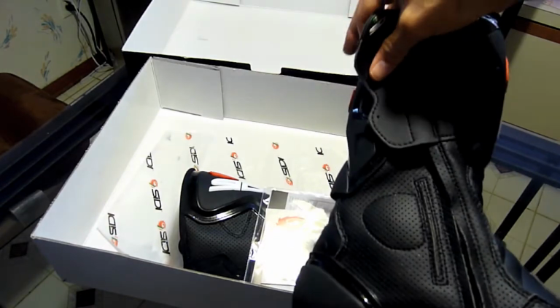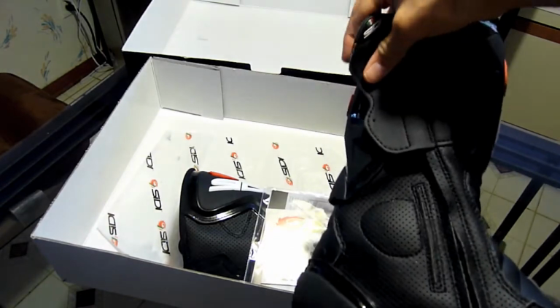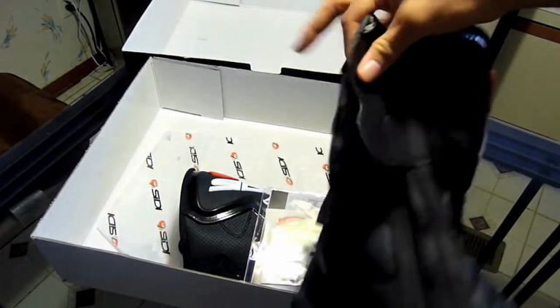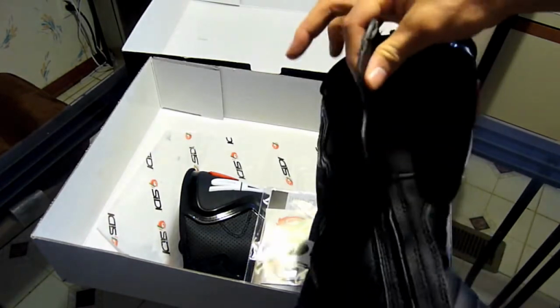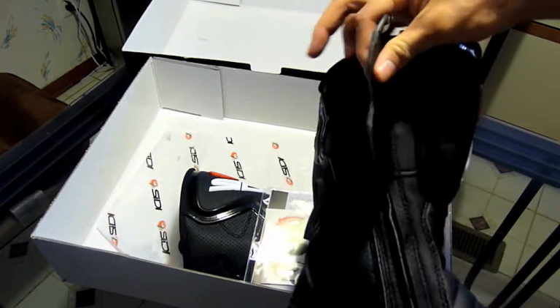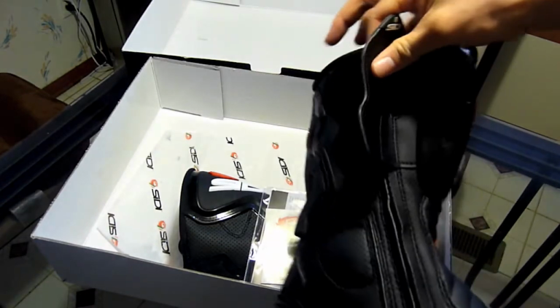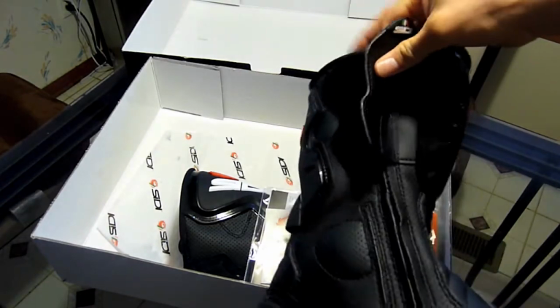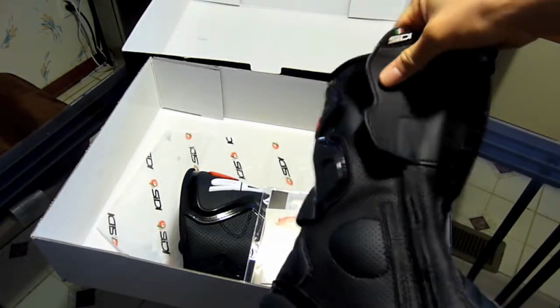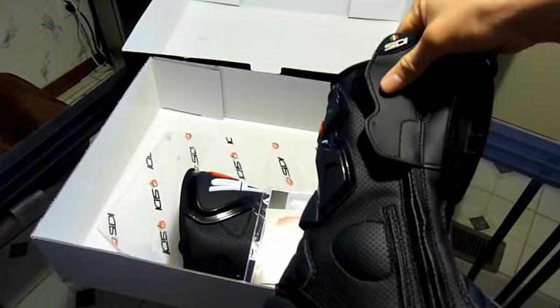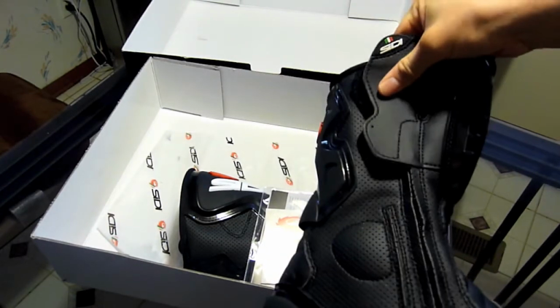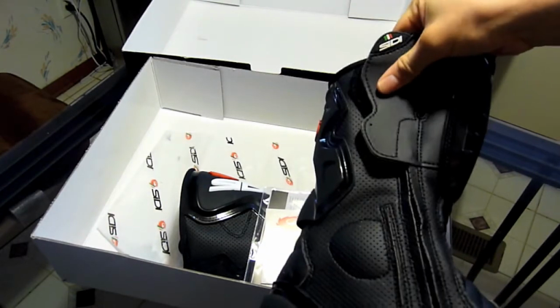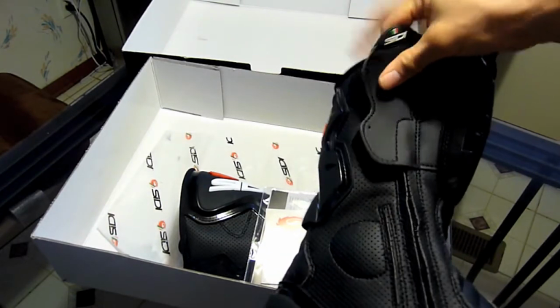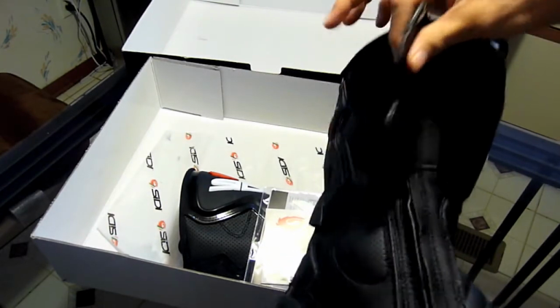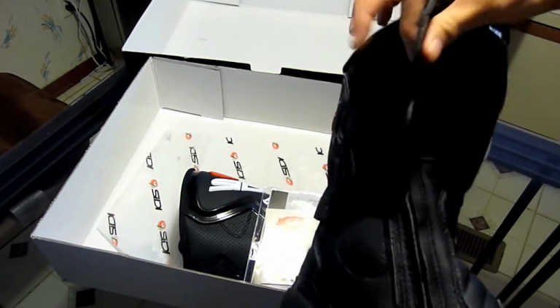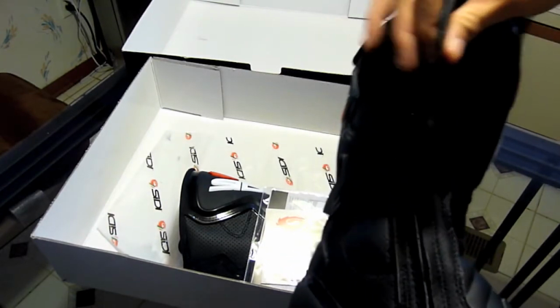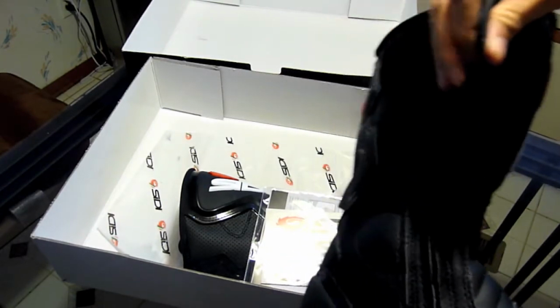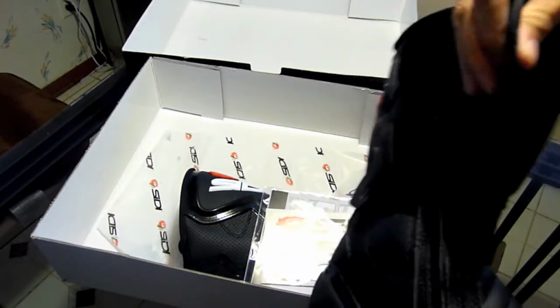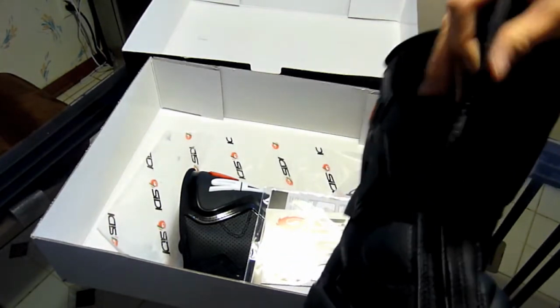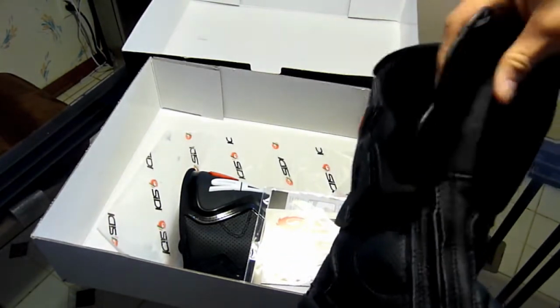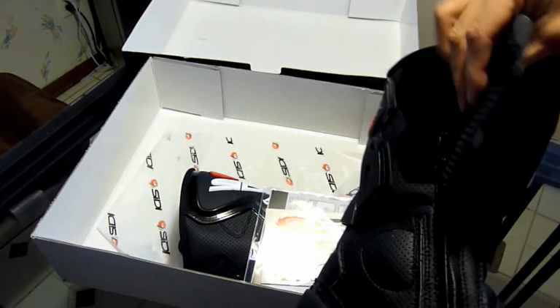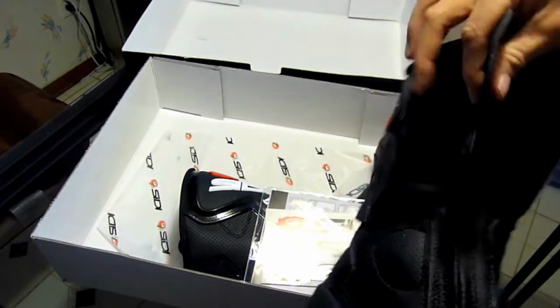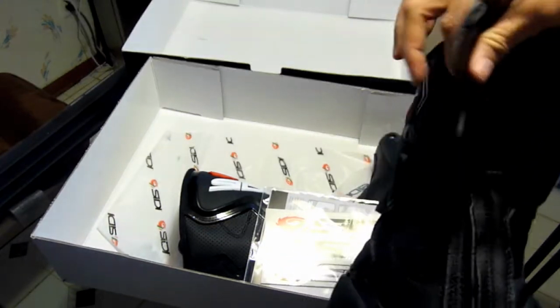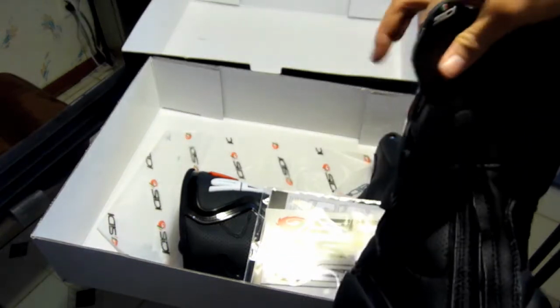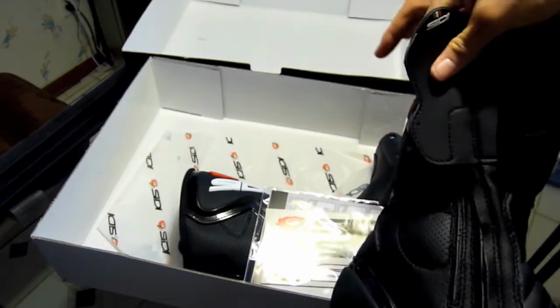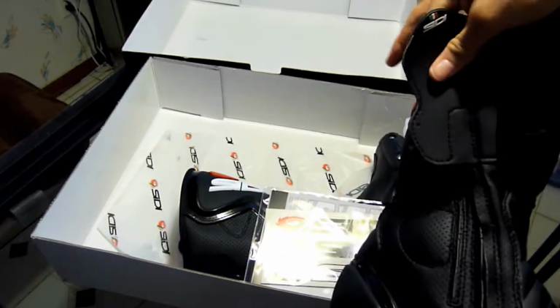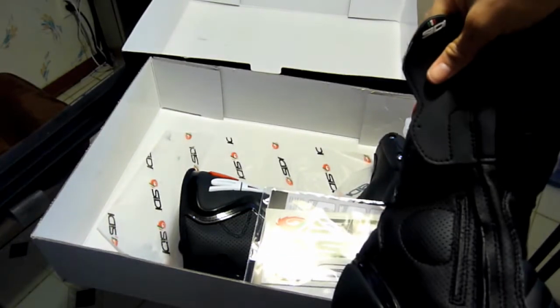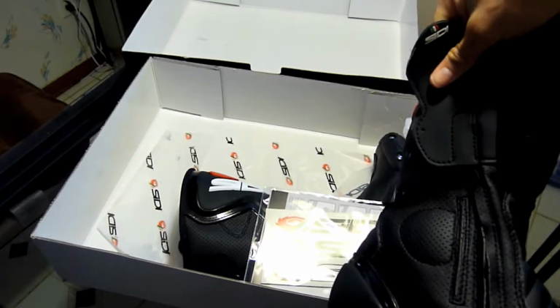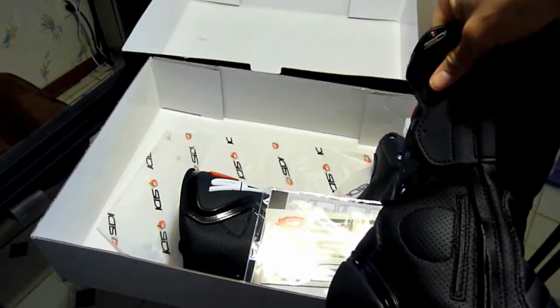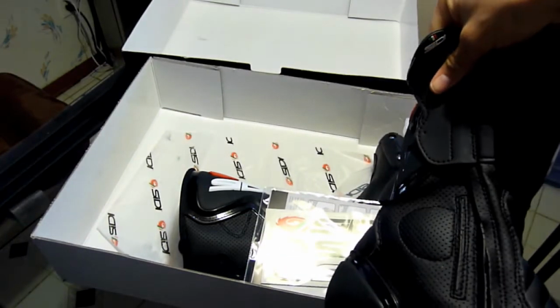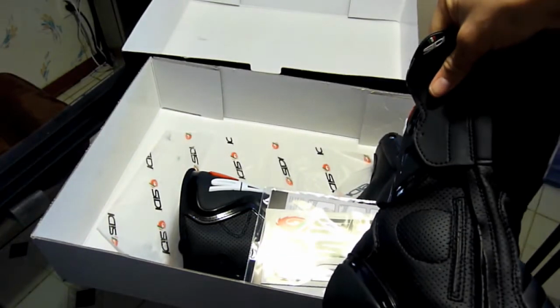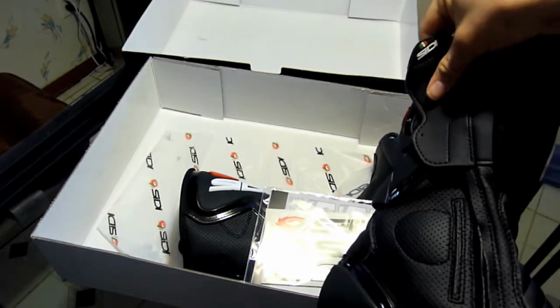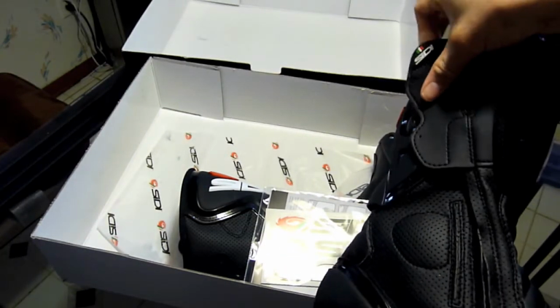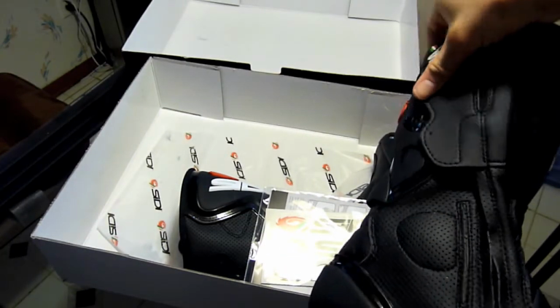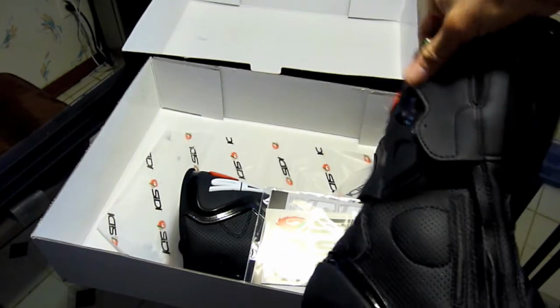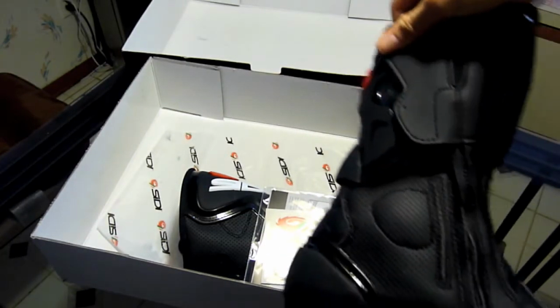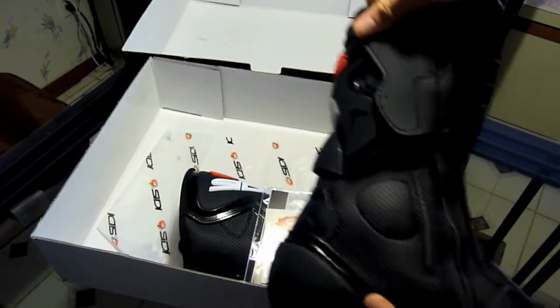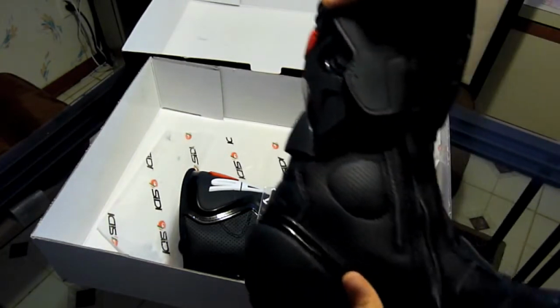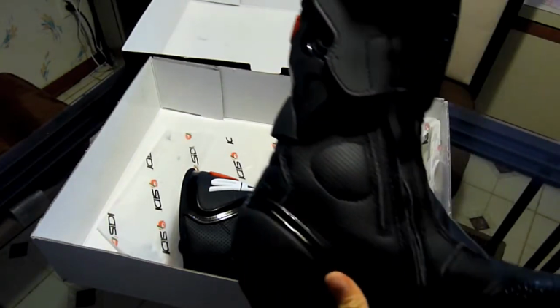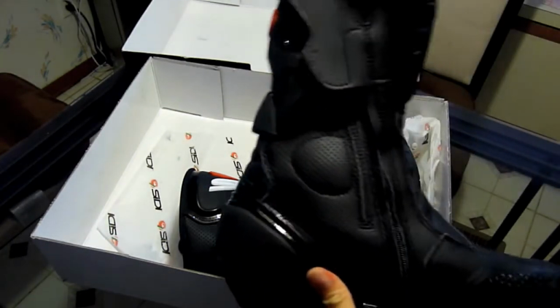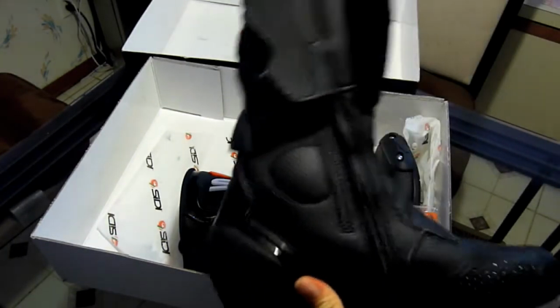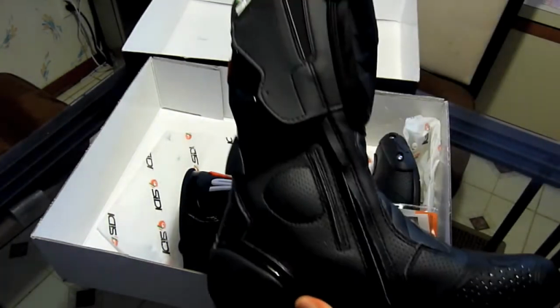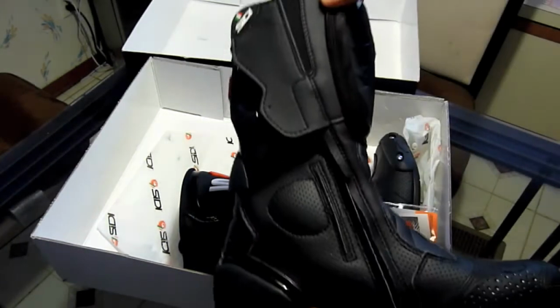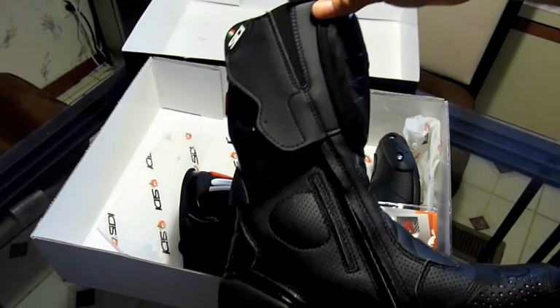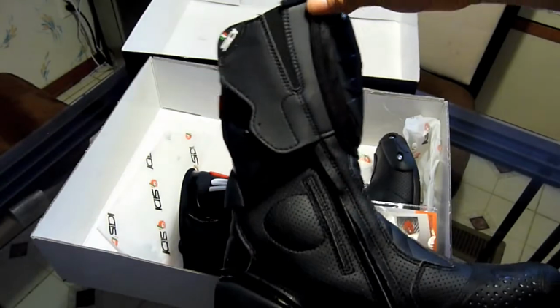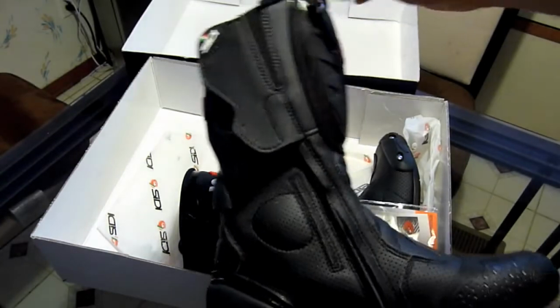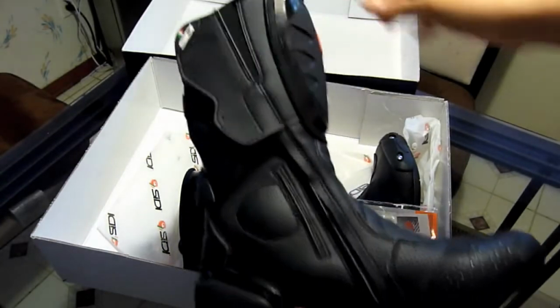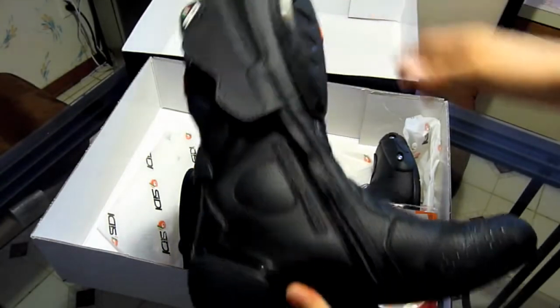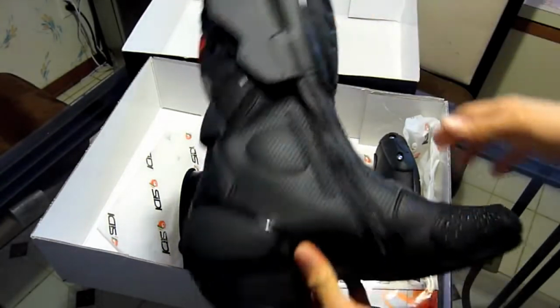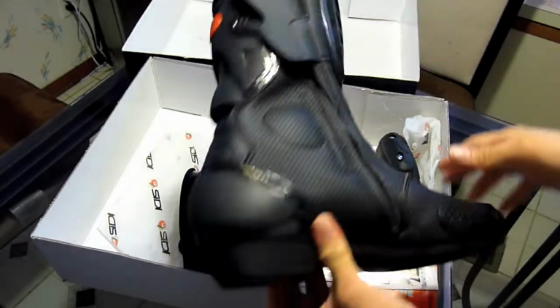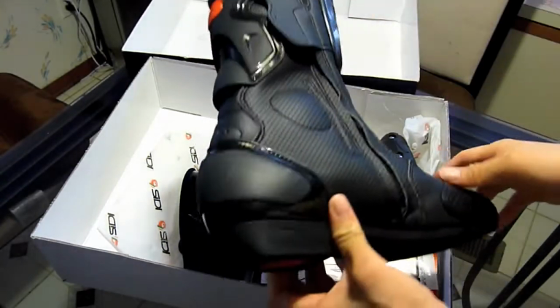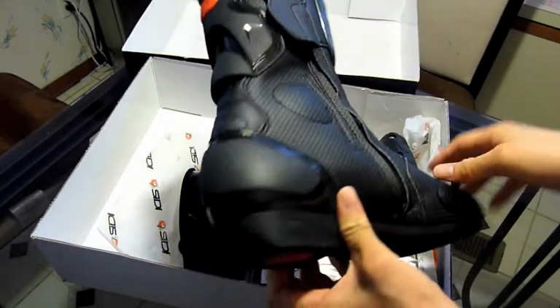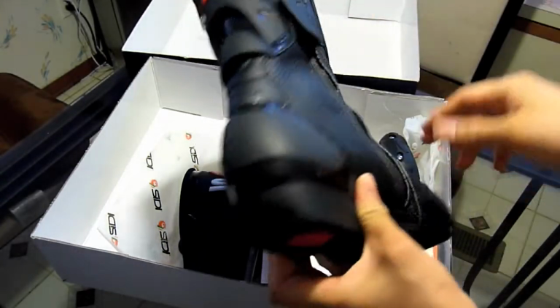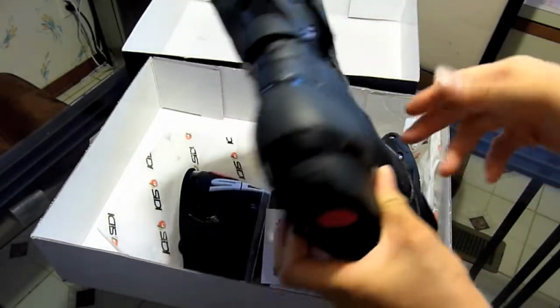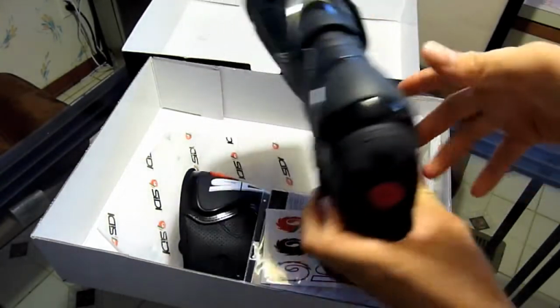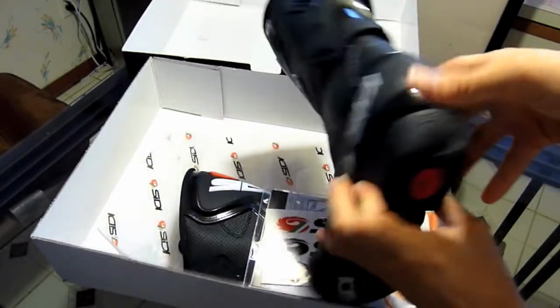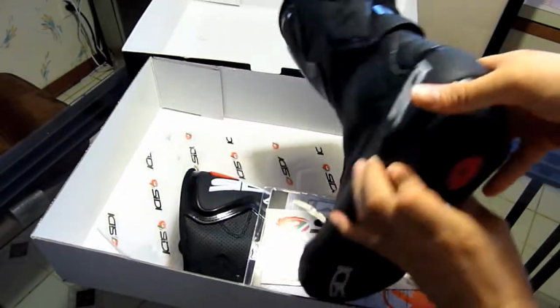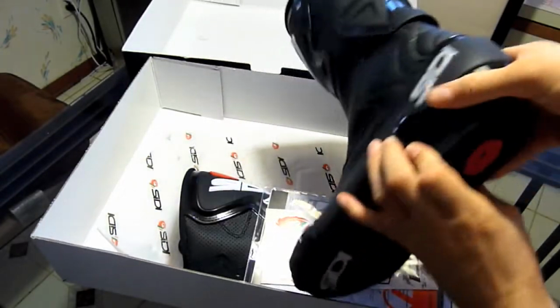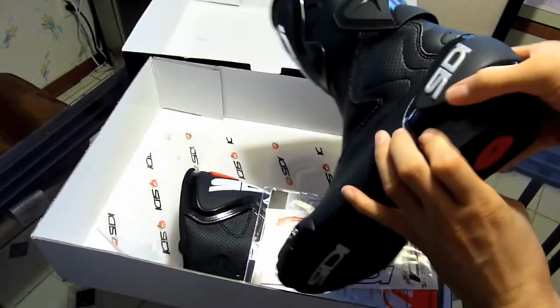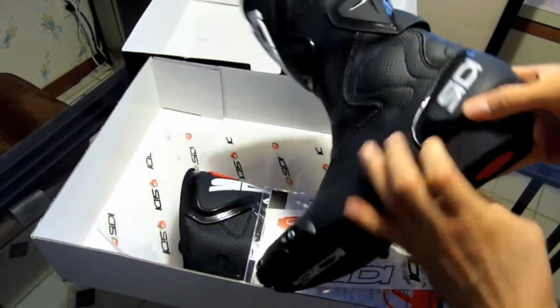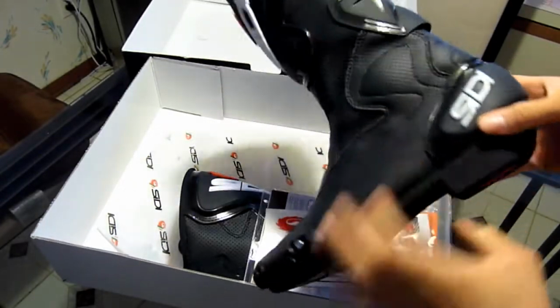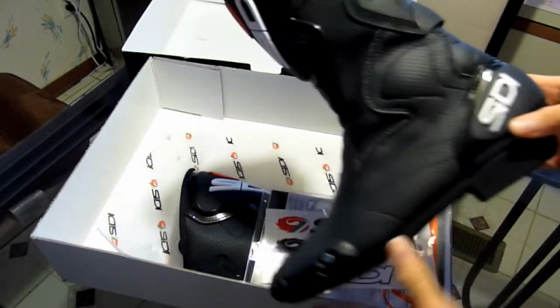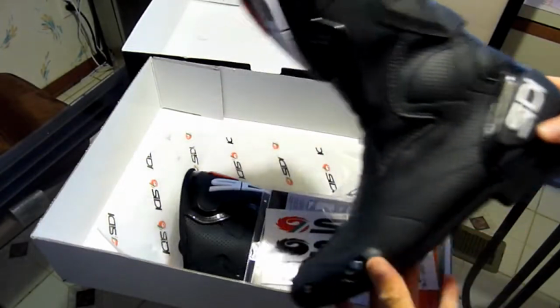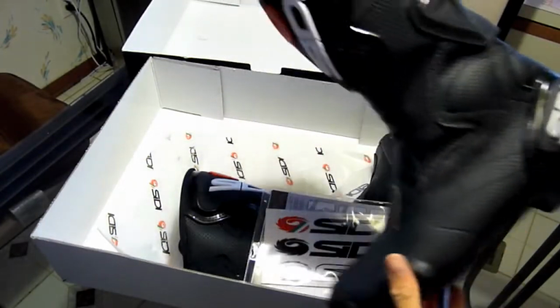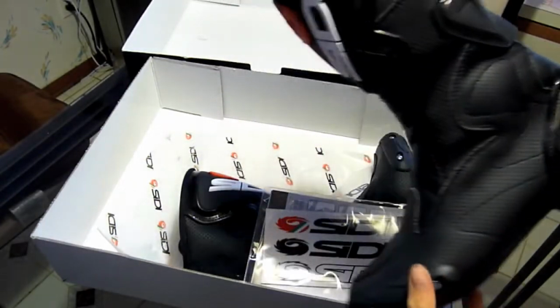This boot does have an adjustable velcro tab, so if you have small or large calves you can make the necessary adjustment.